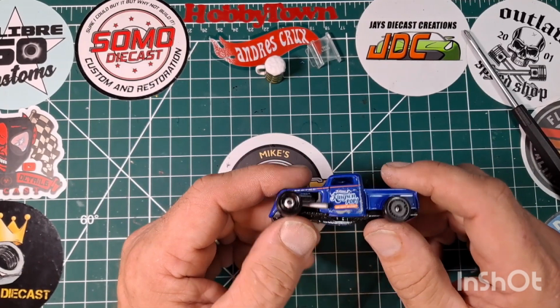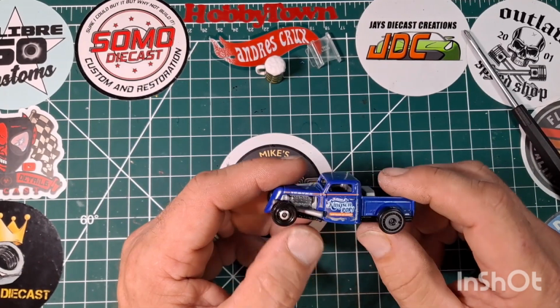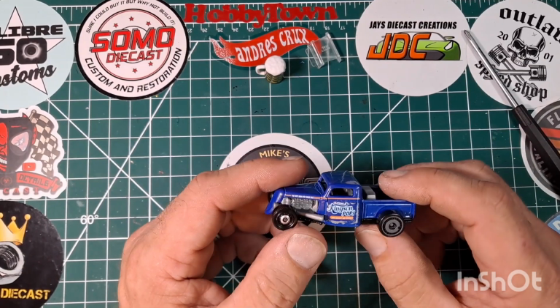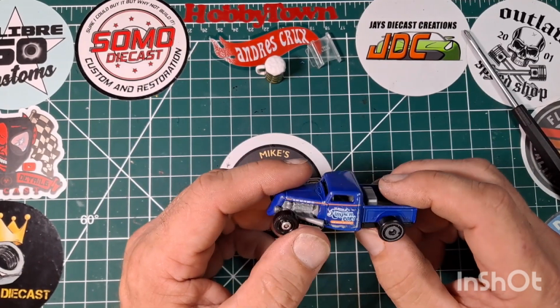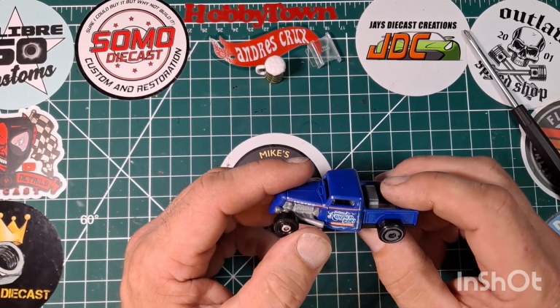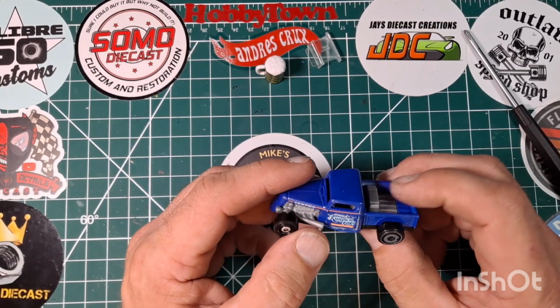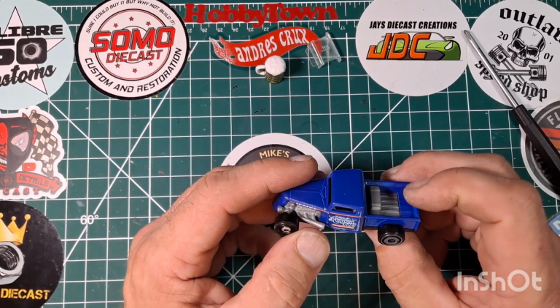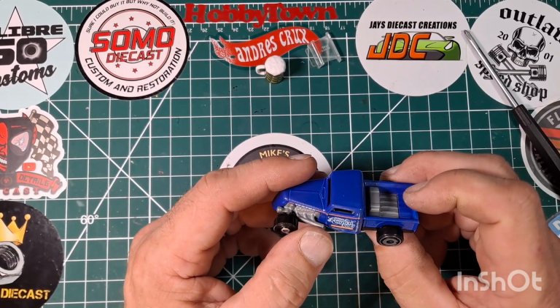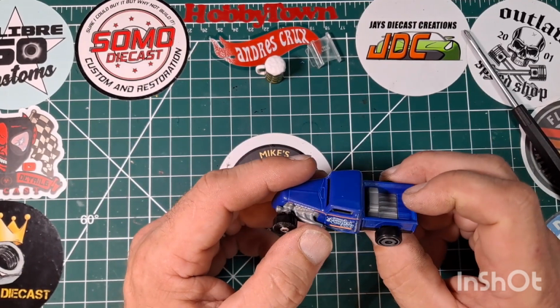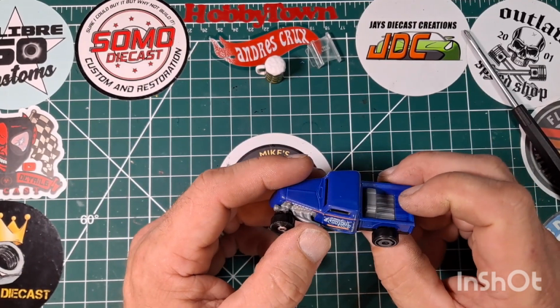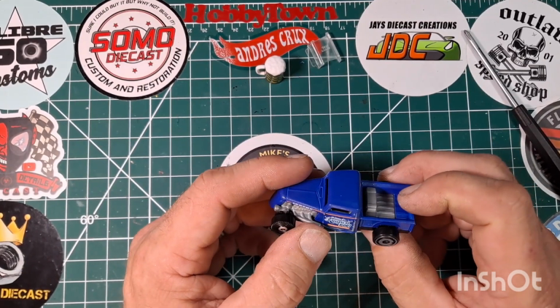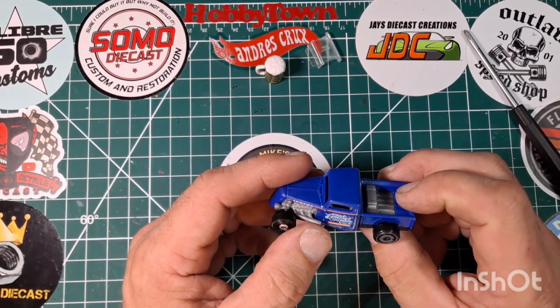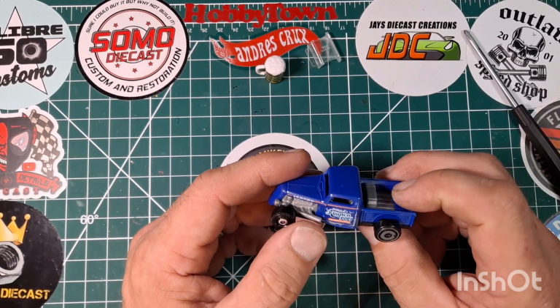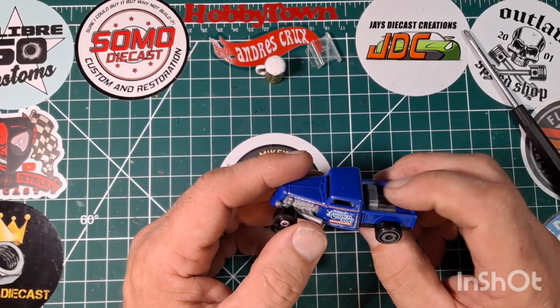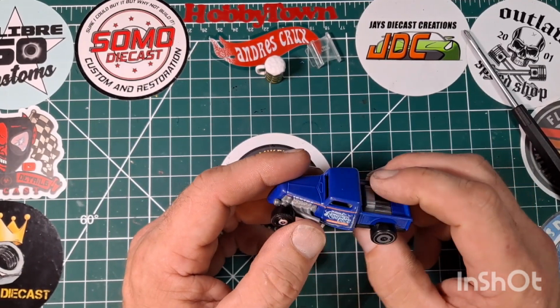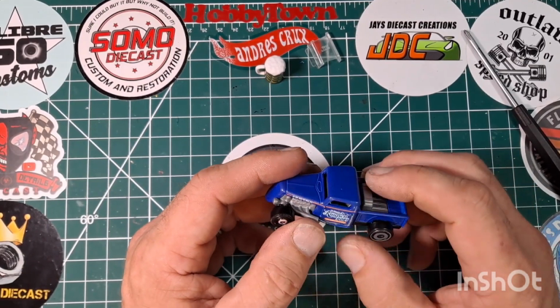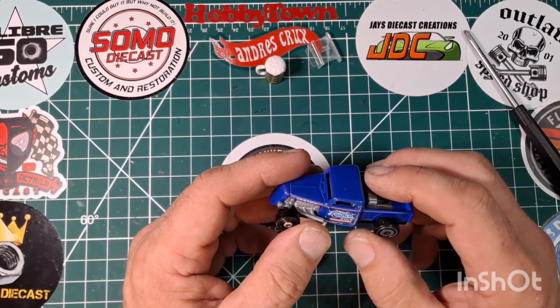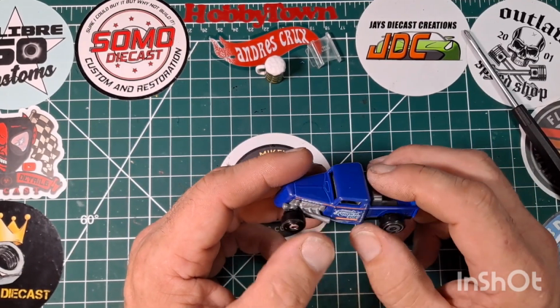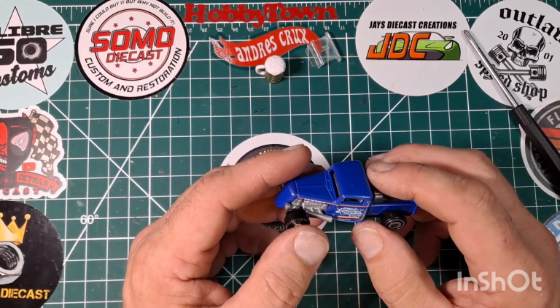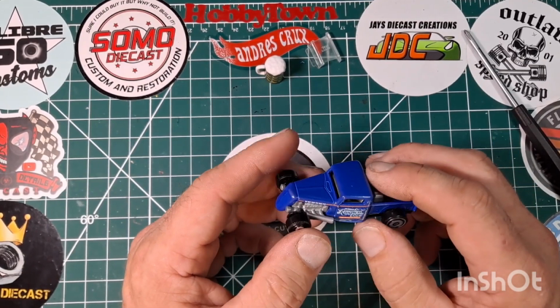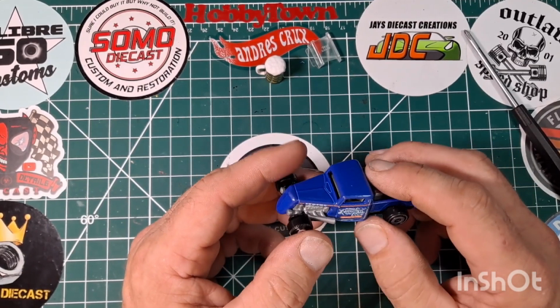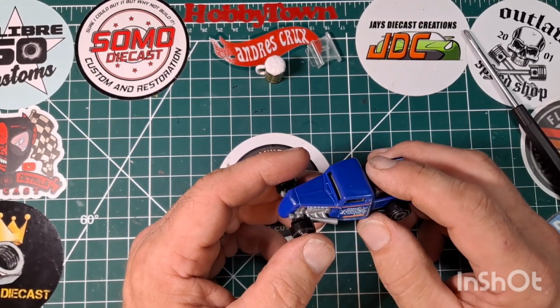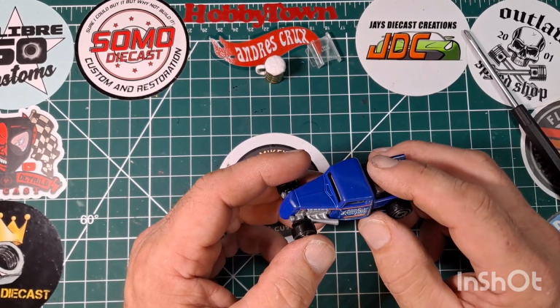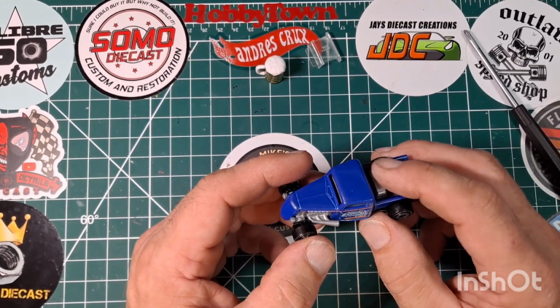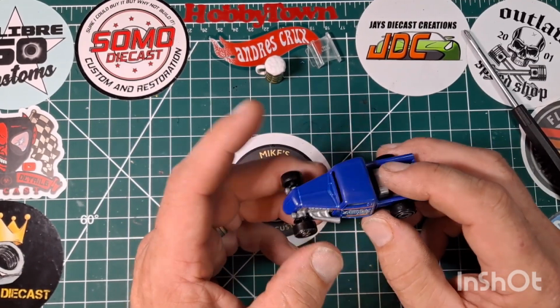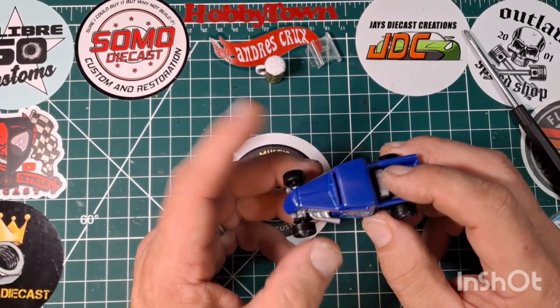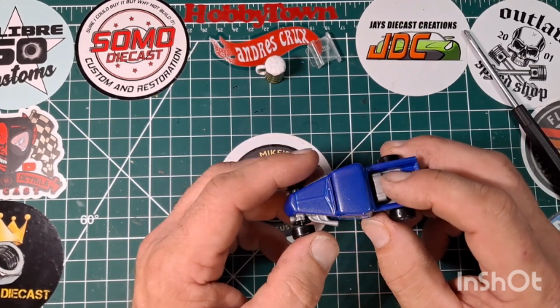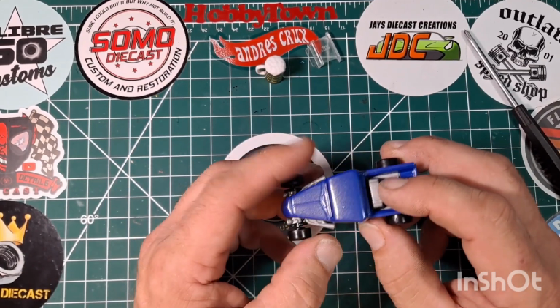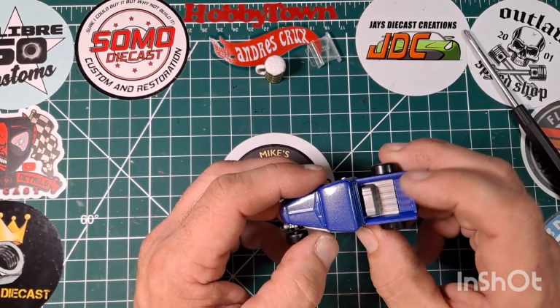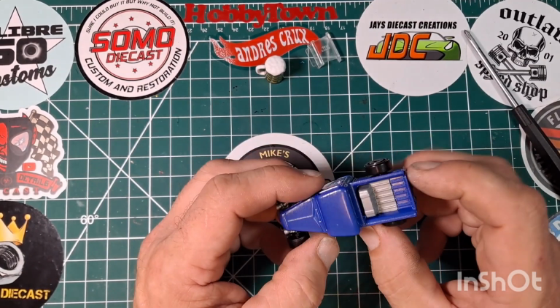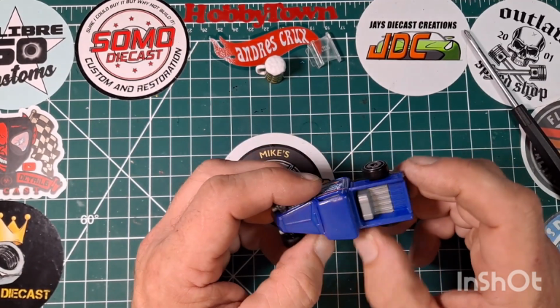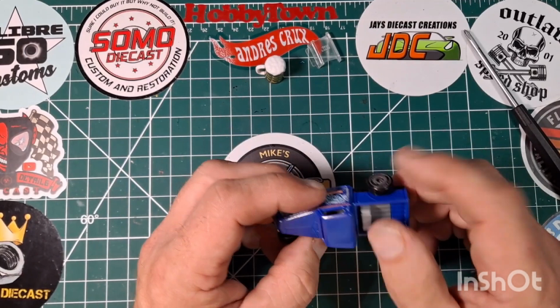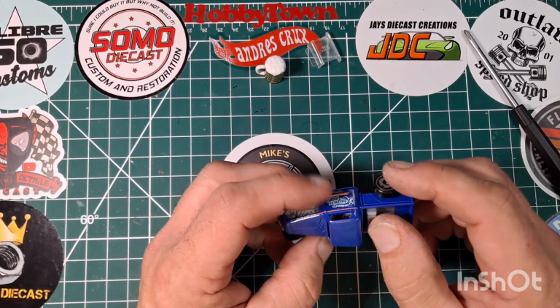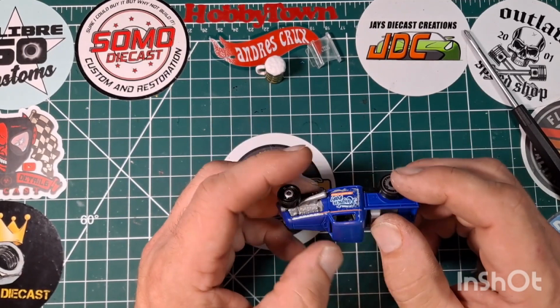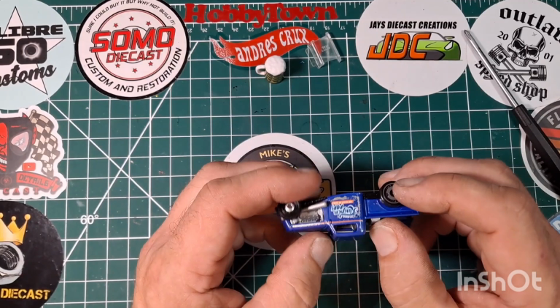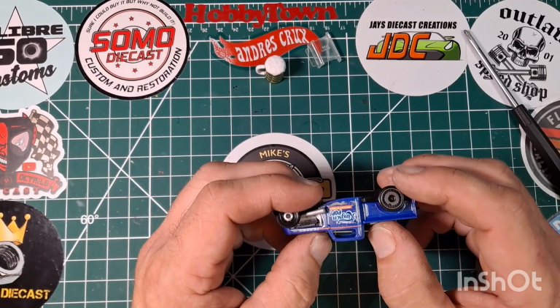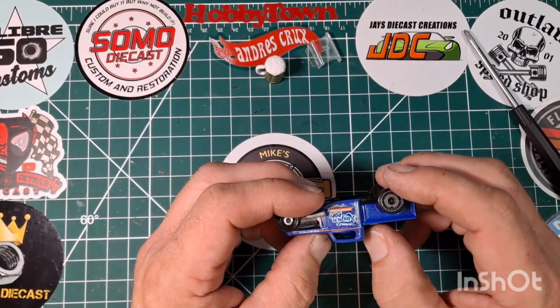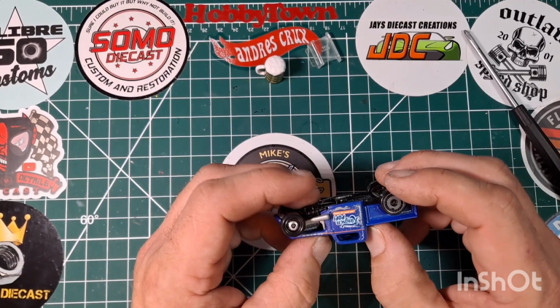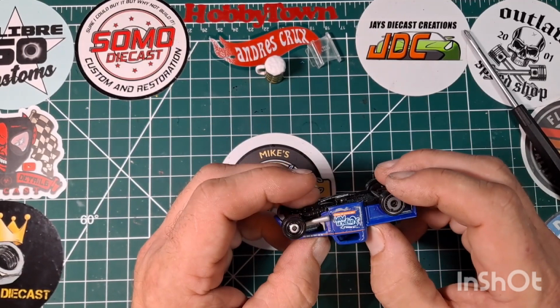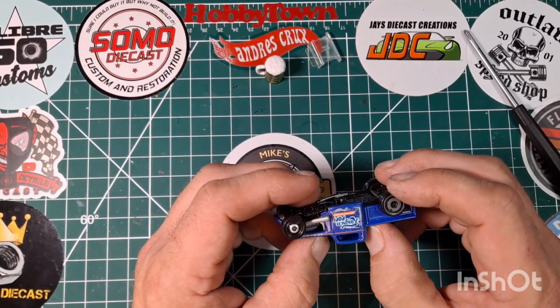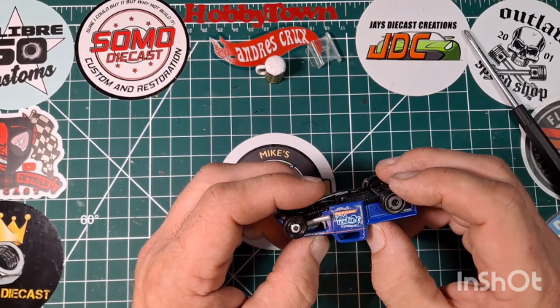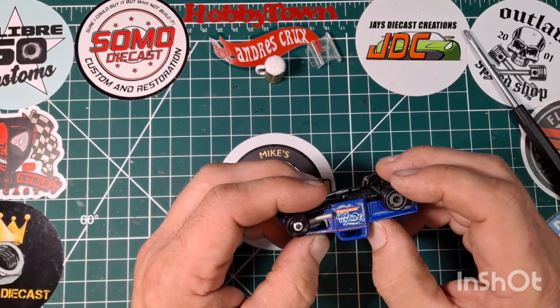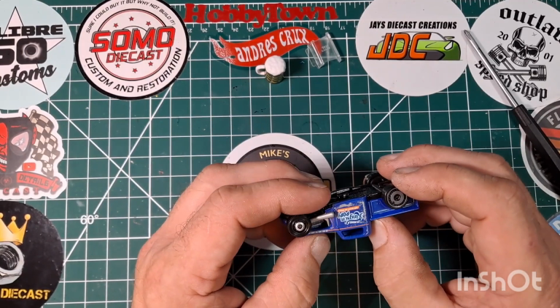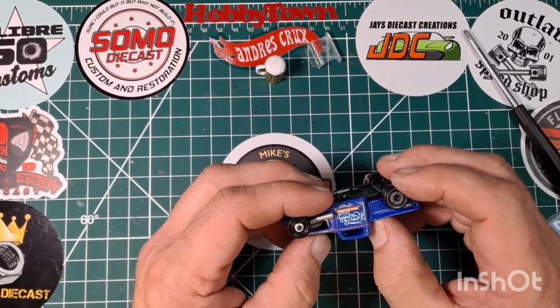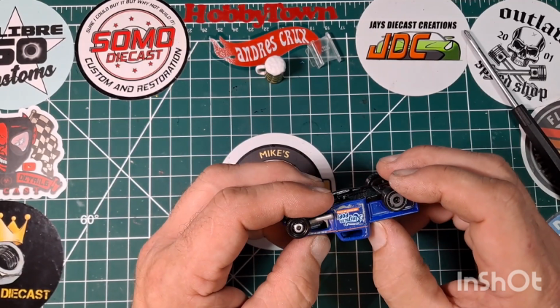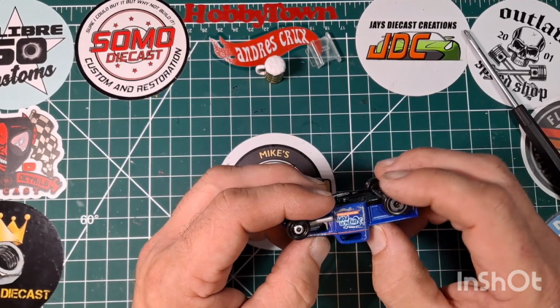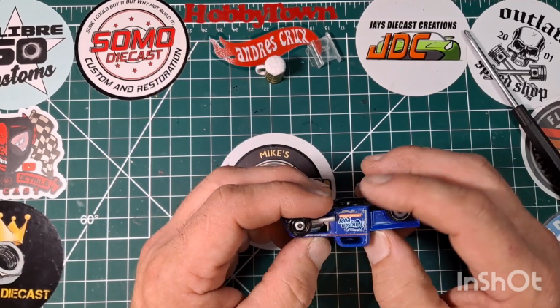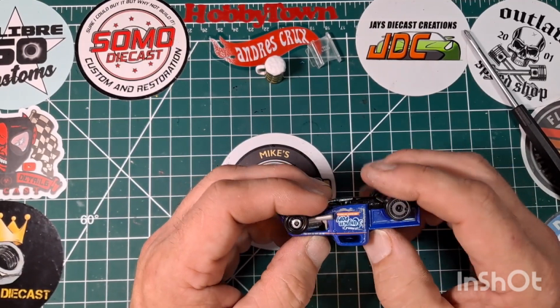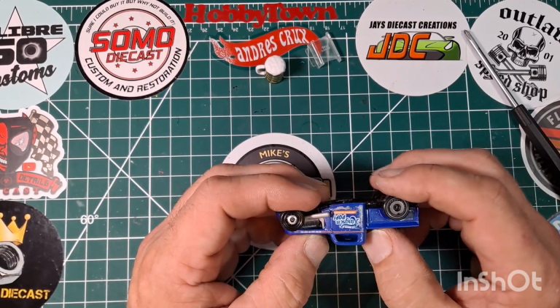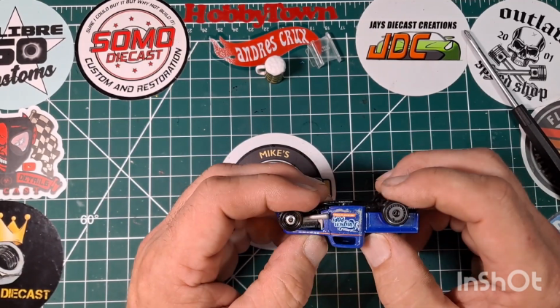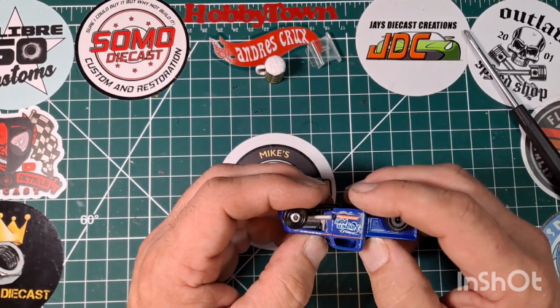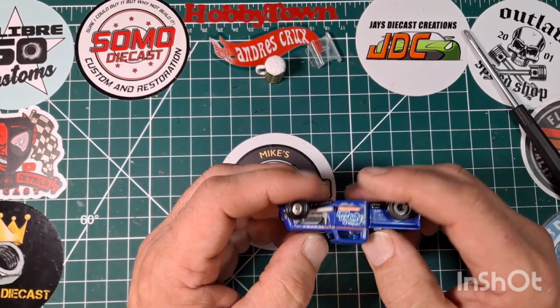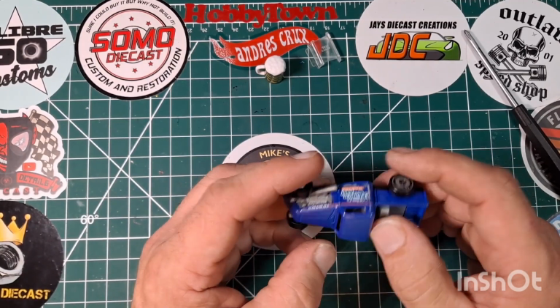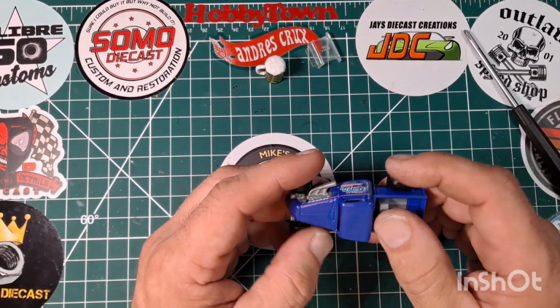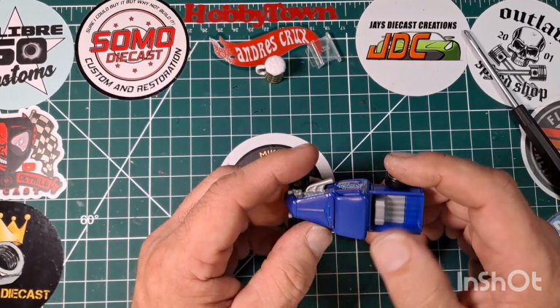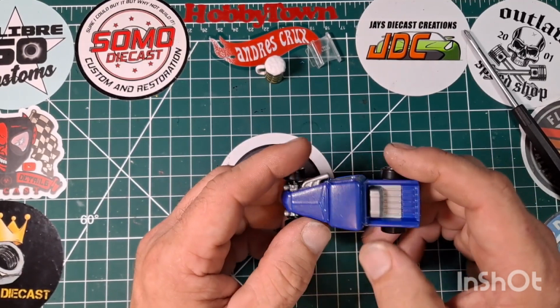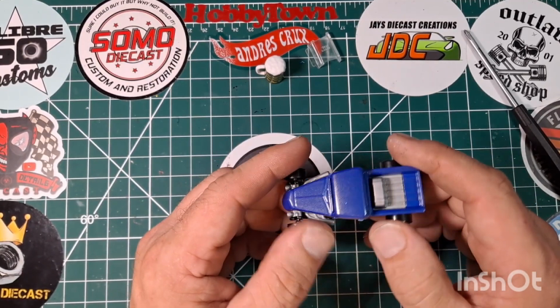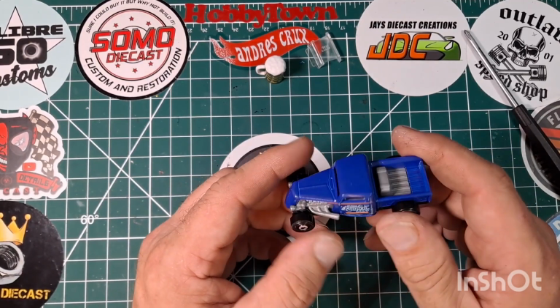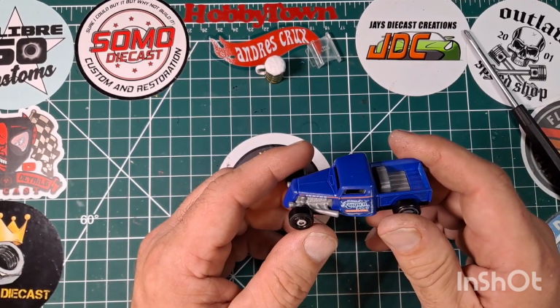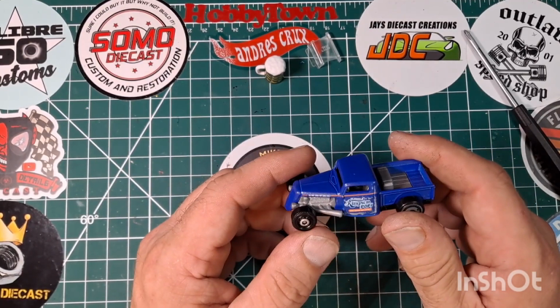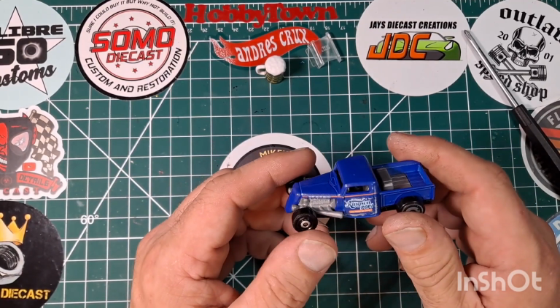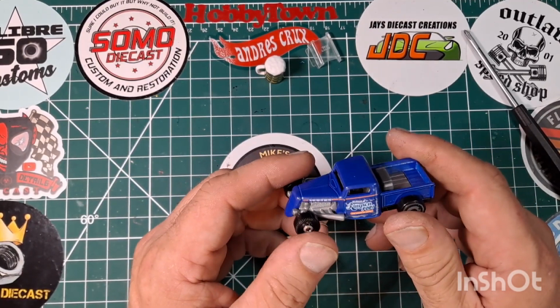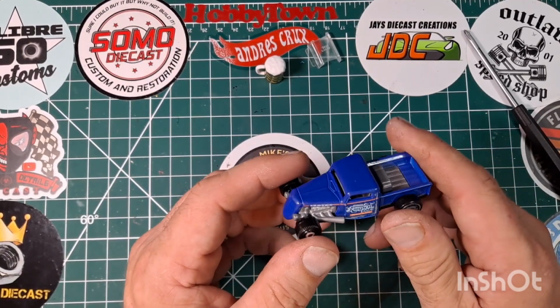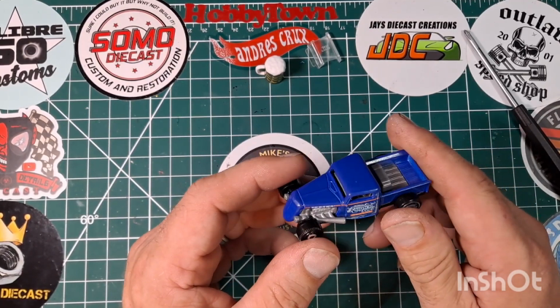Next step is on to the interior — I'm going to get this apart again, get that interior painted black, then detail it up and go from there.